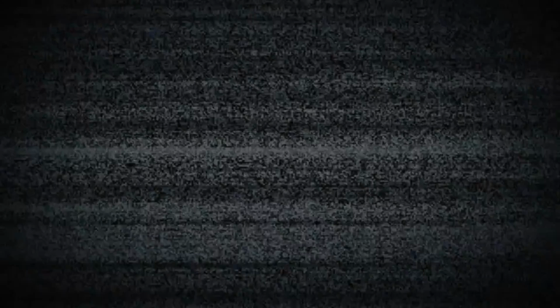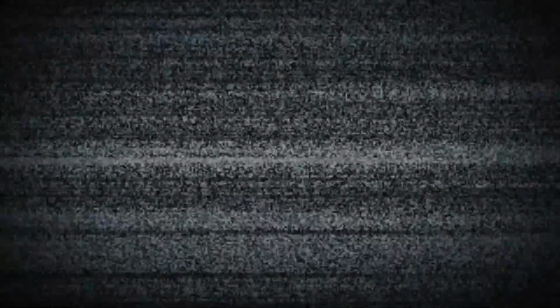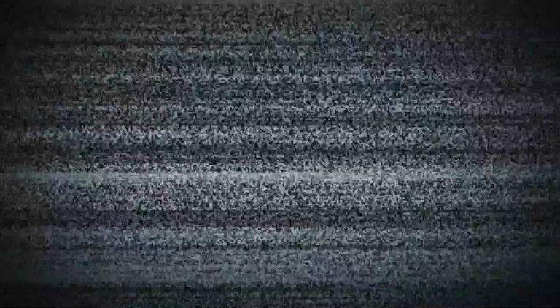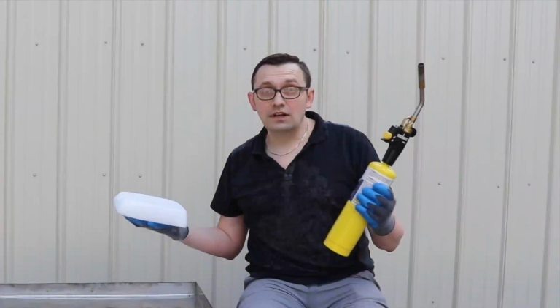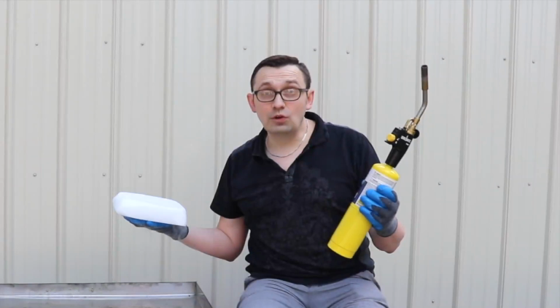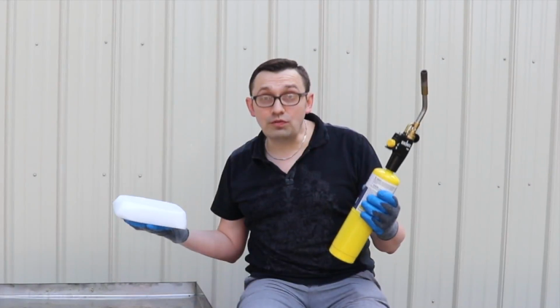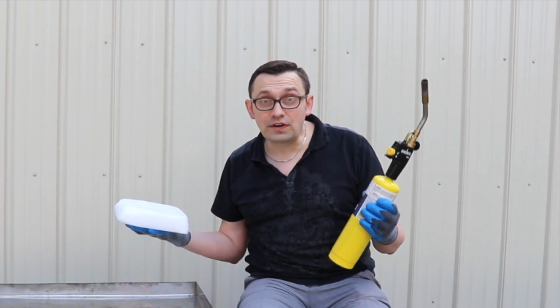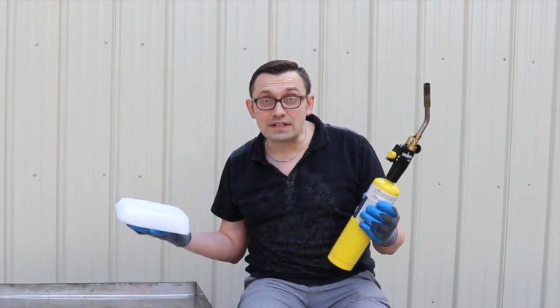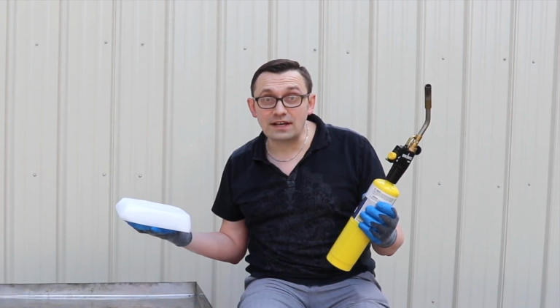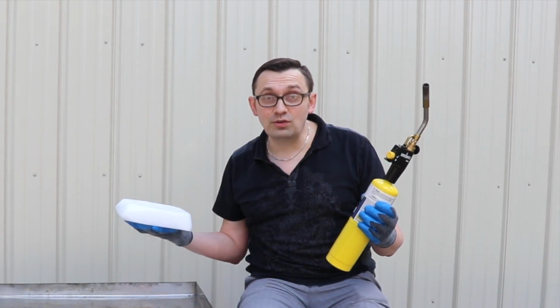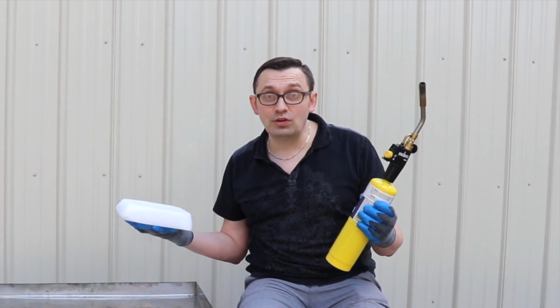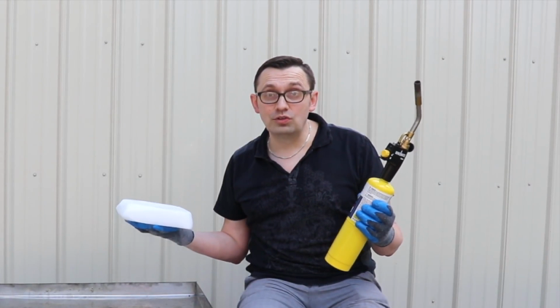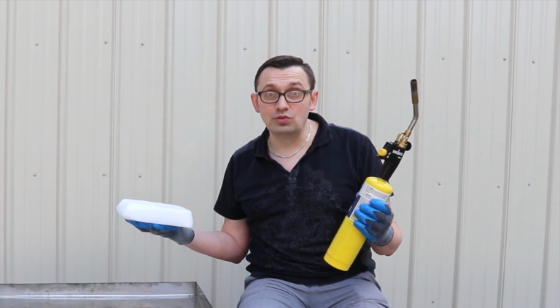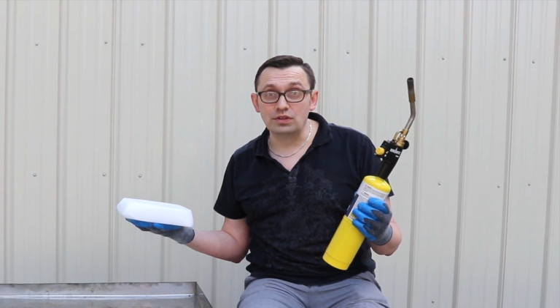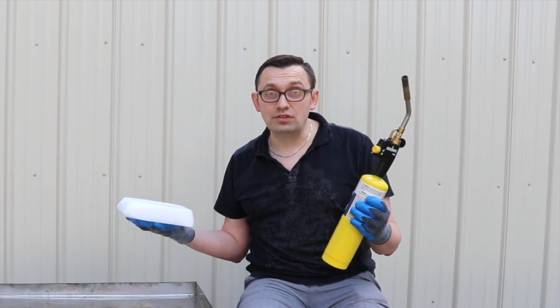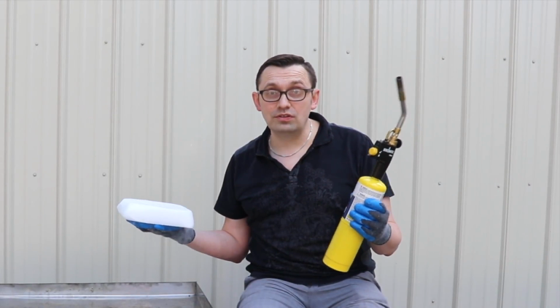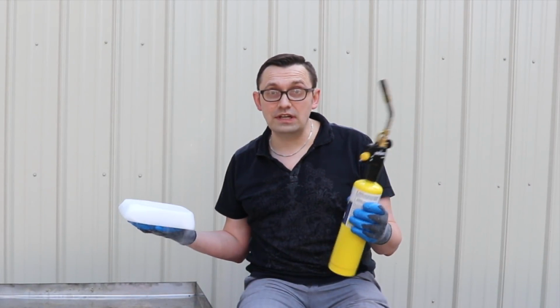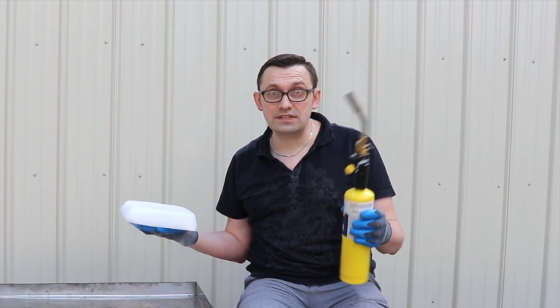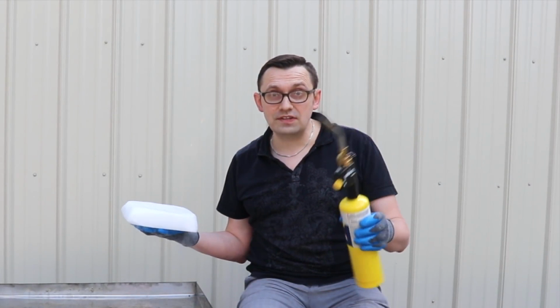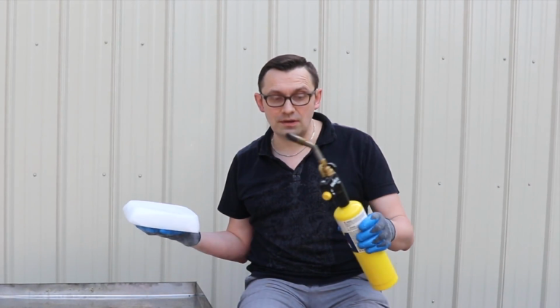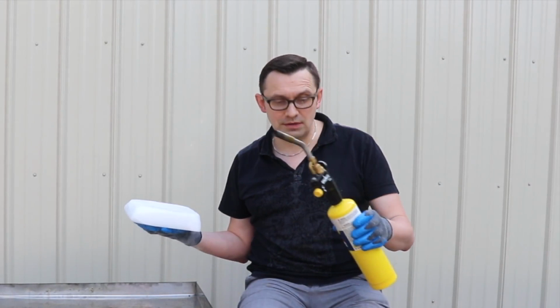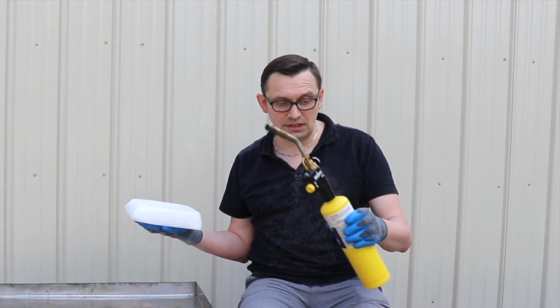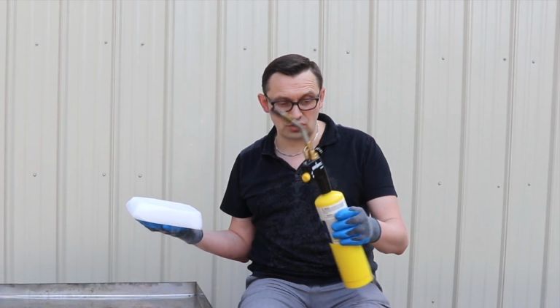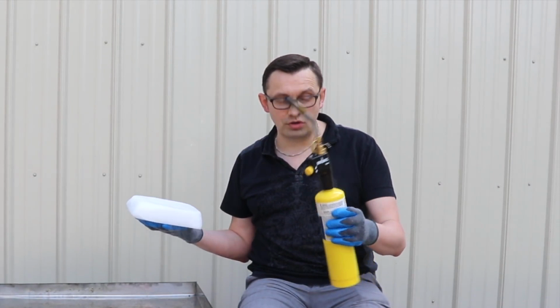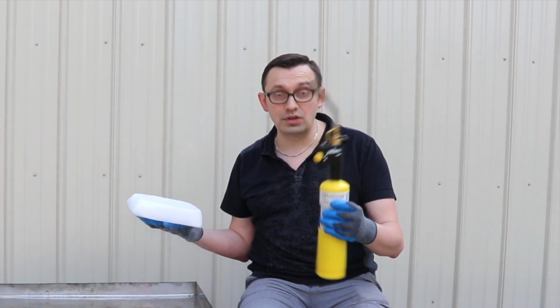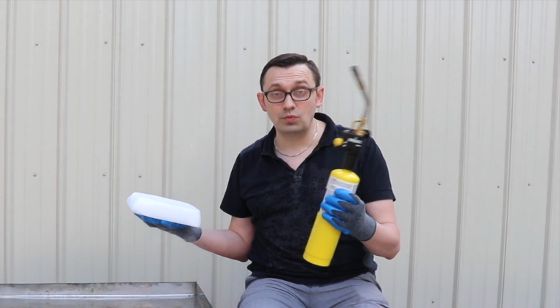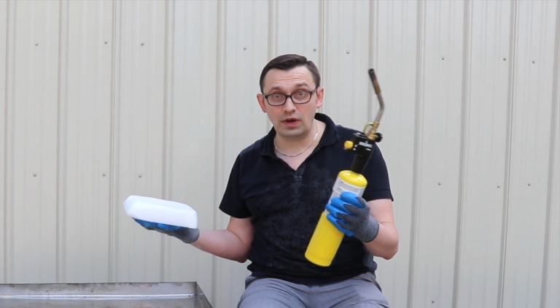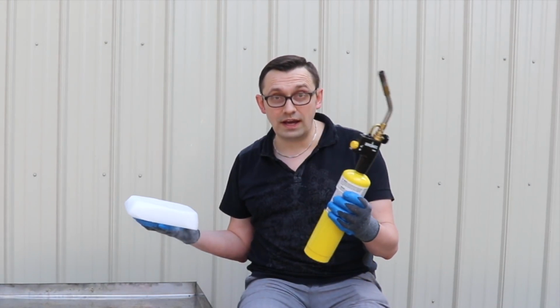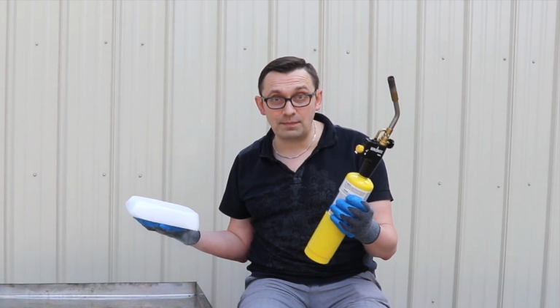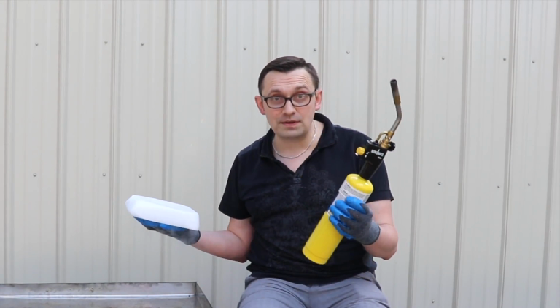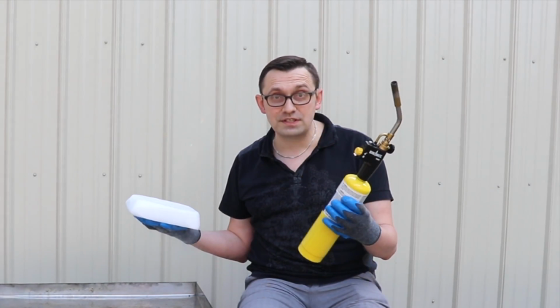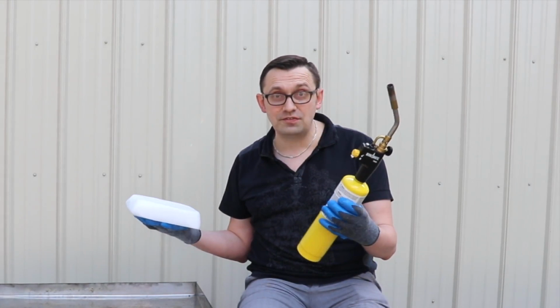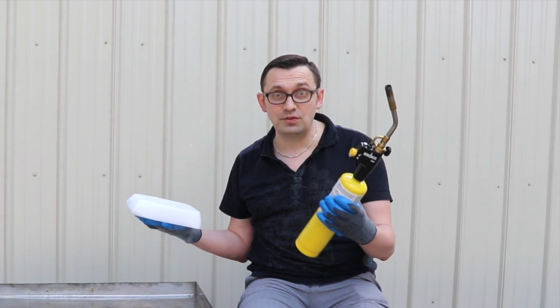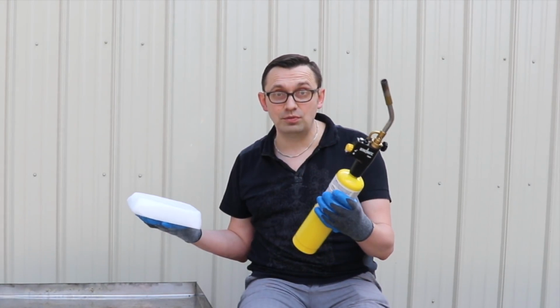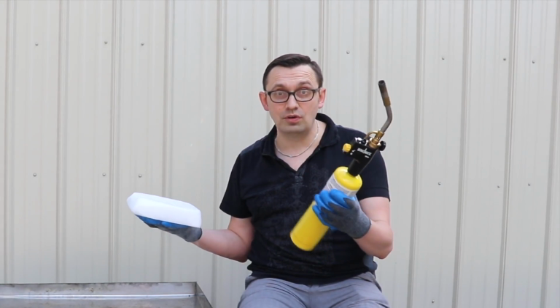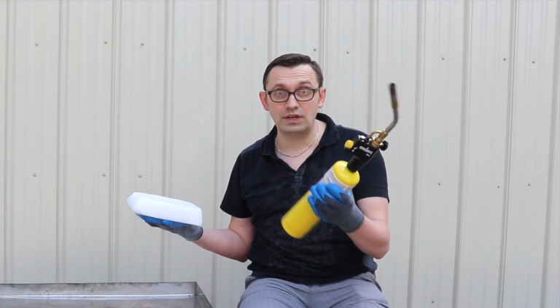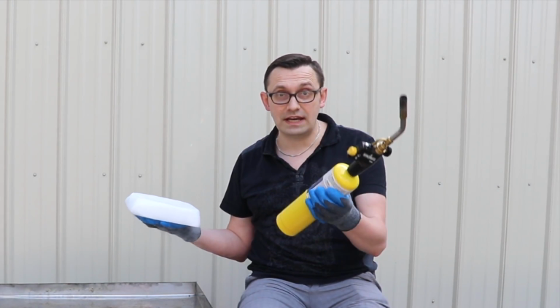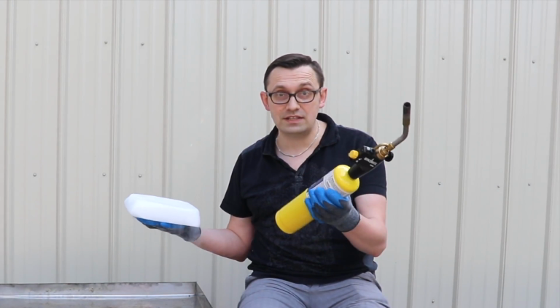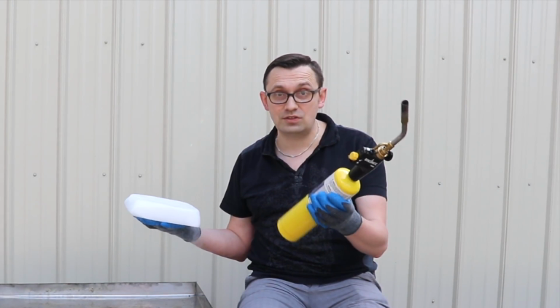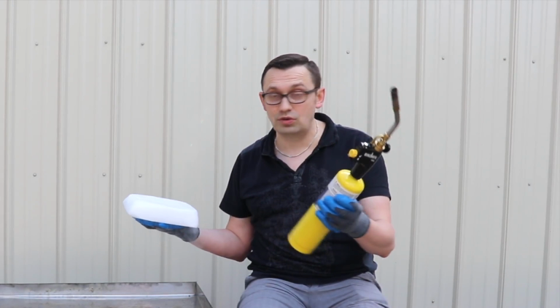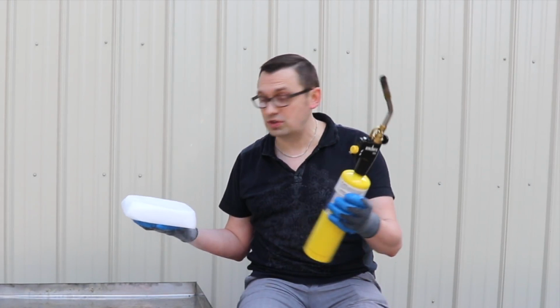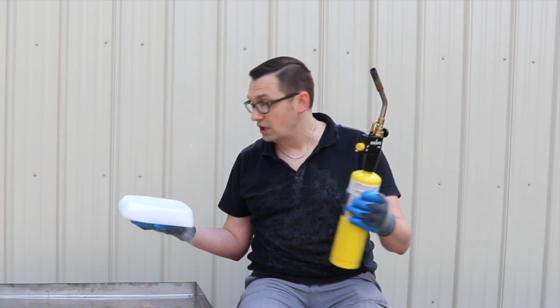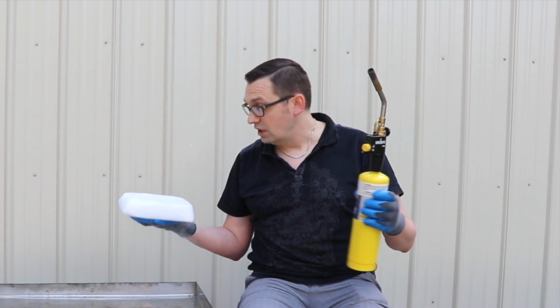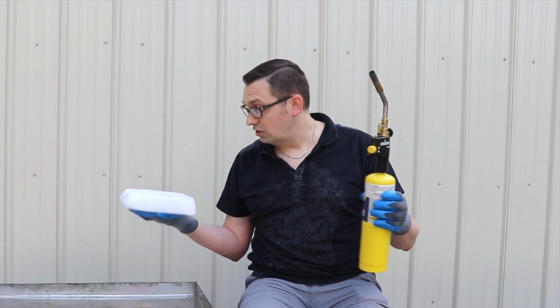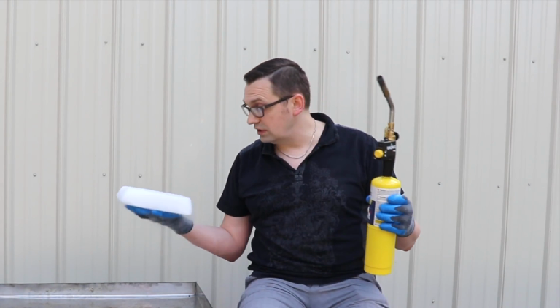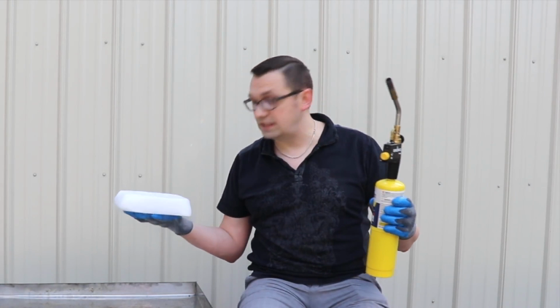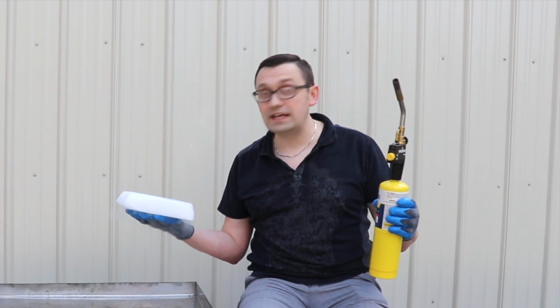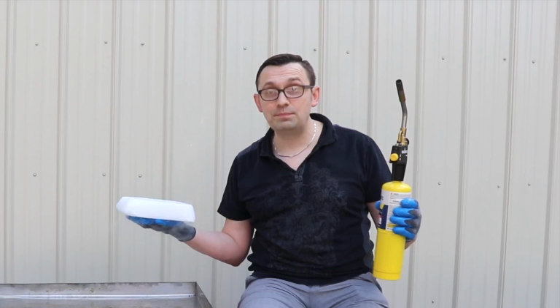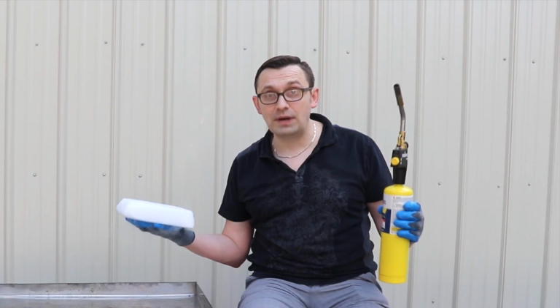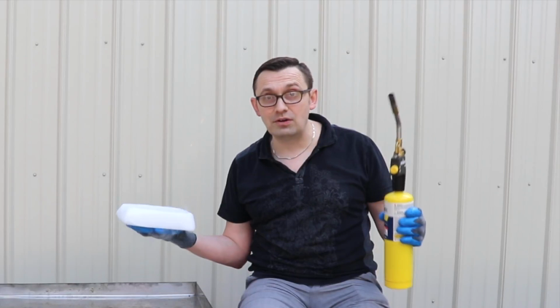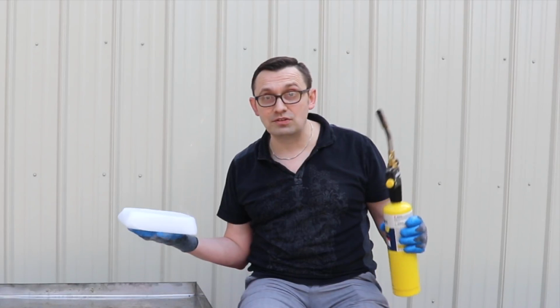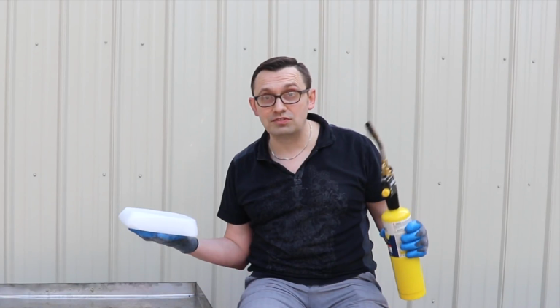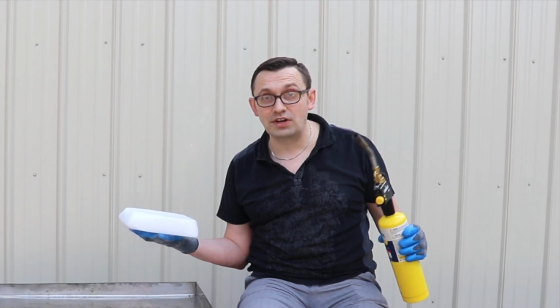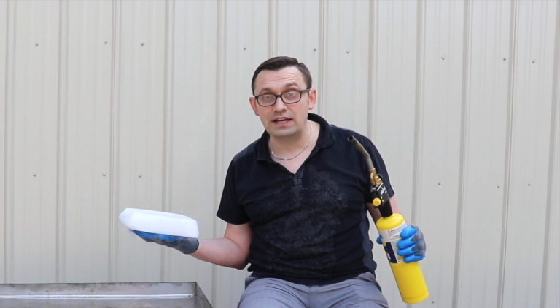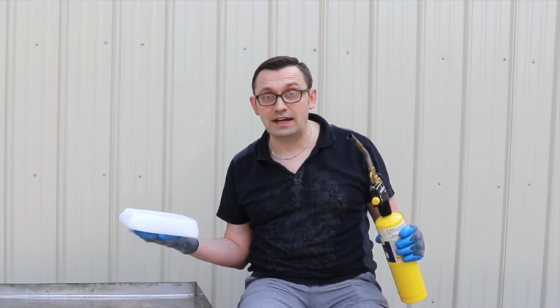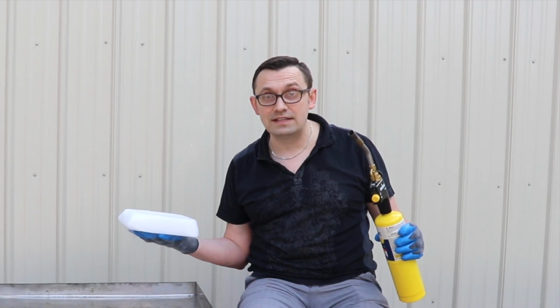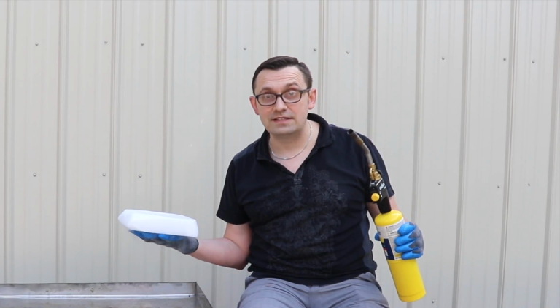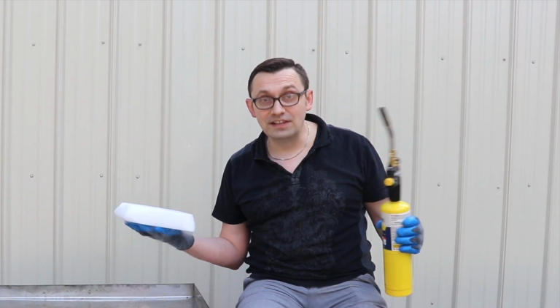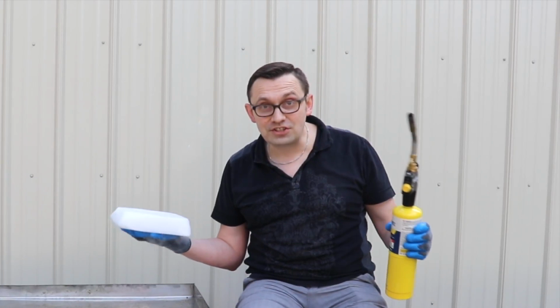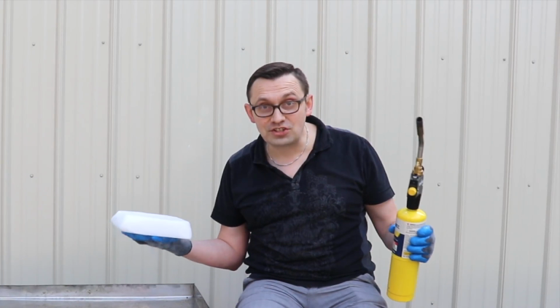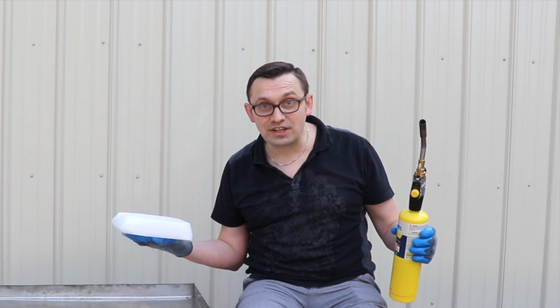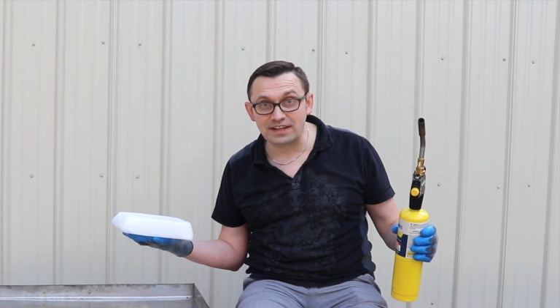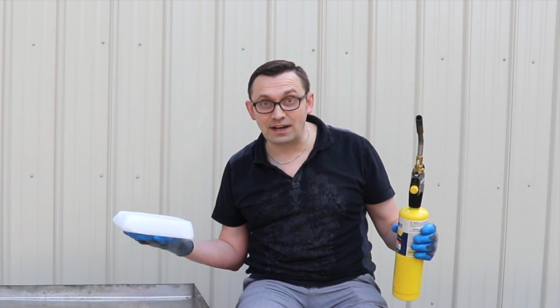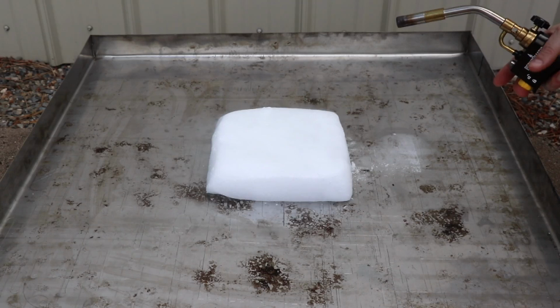Hello friends, how y'all doing? In today's video I'm going to show you what happens if you blow a gas torch on 10 pounds of dry ice. Let's check it out.